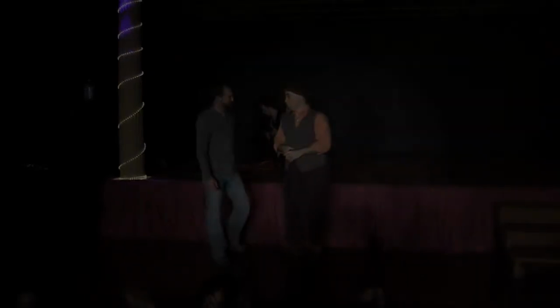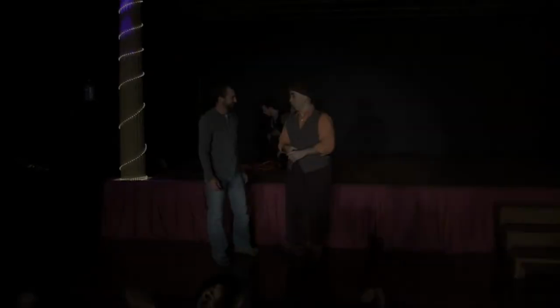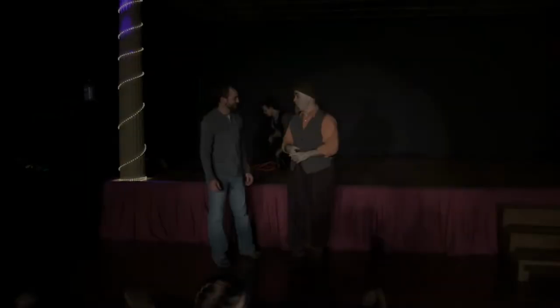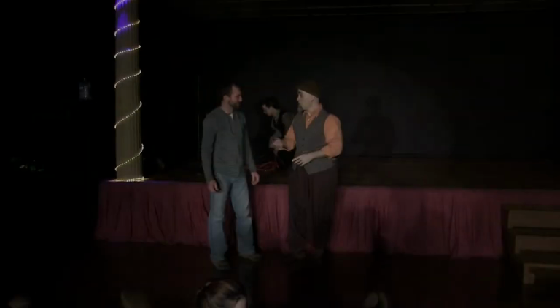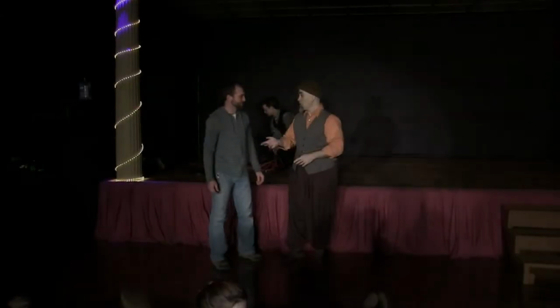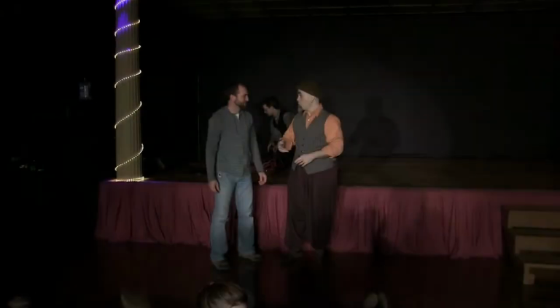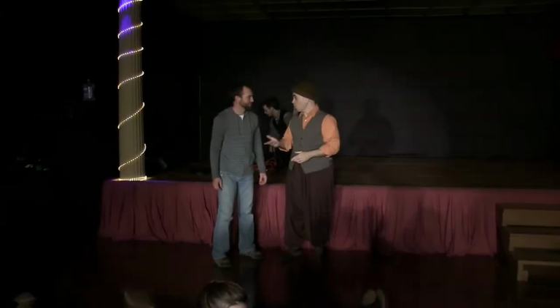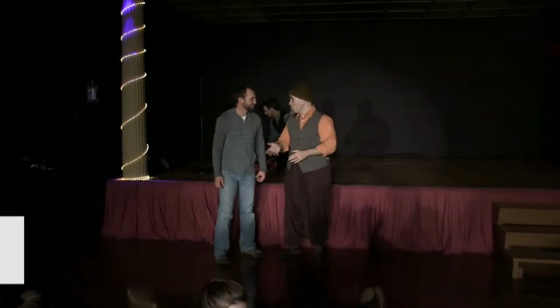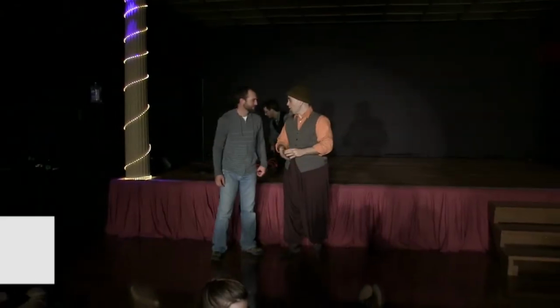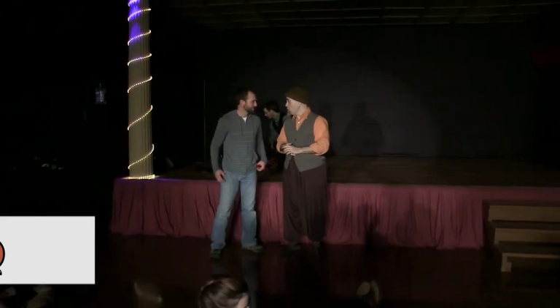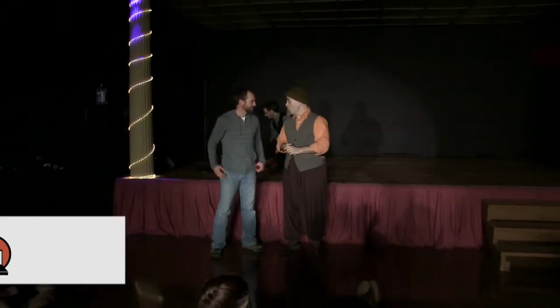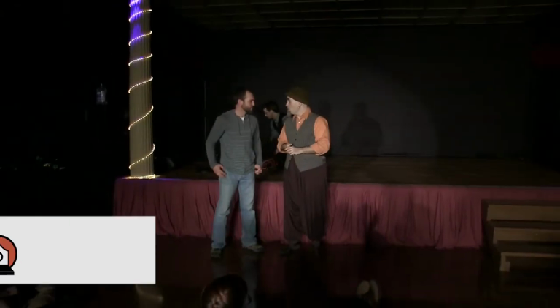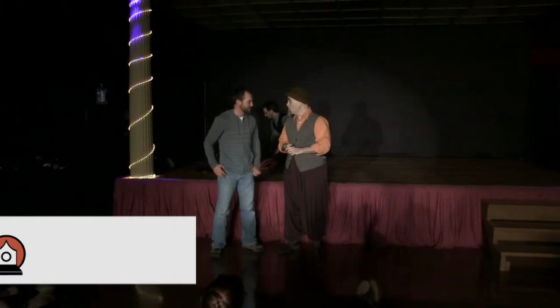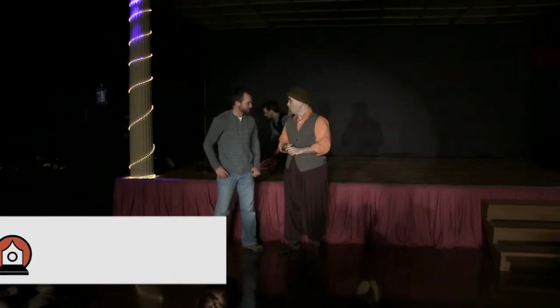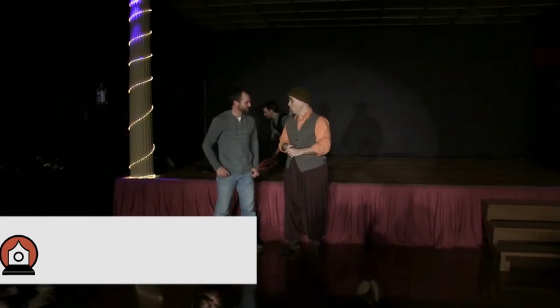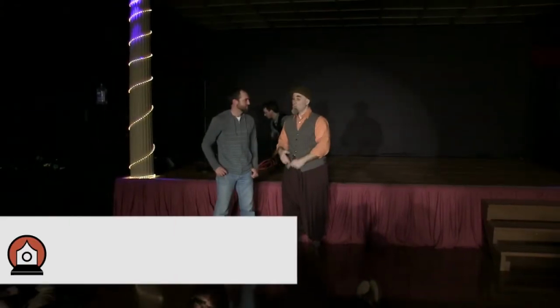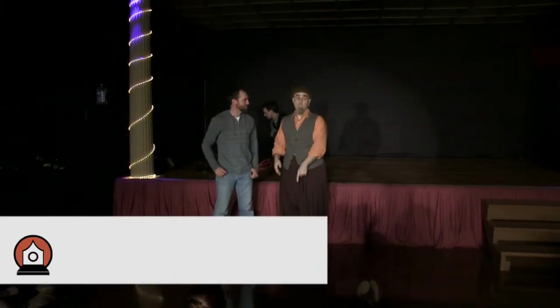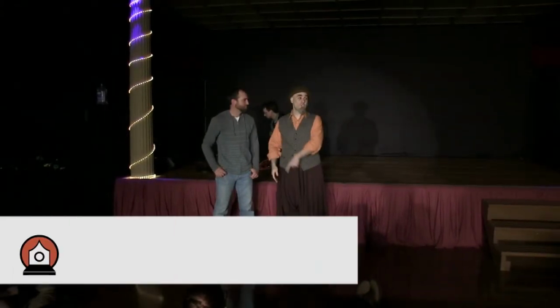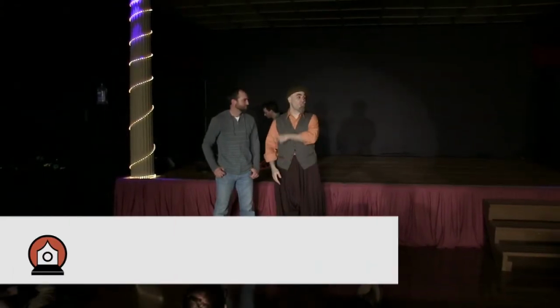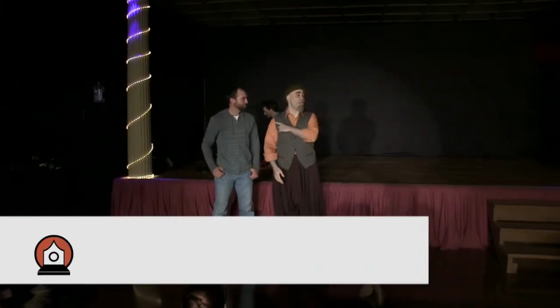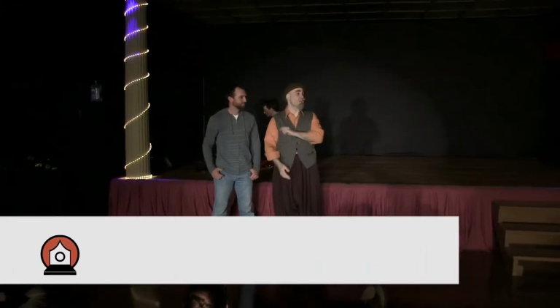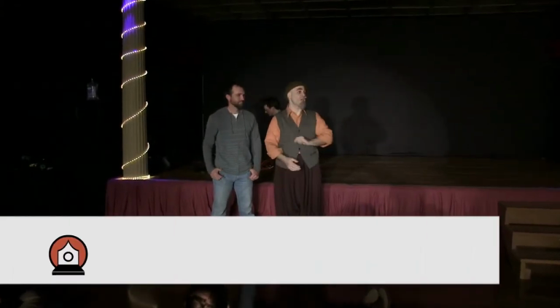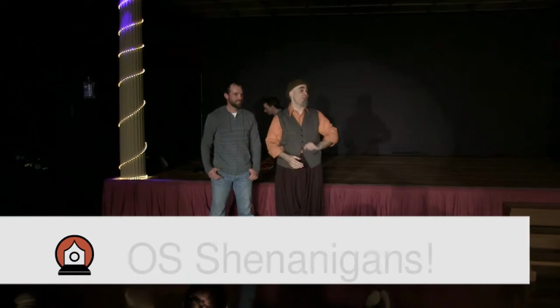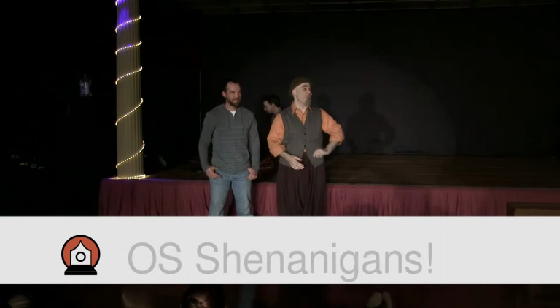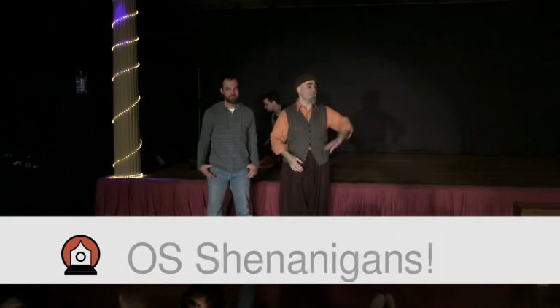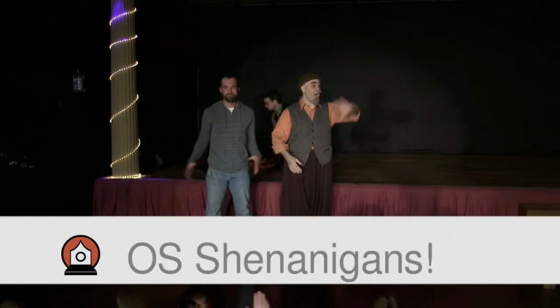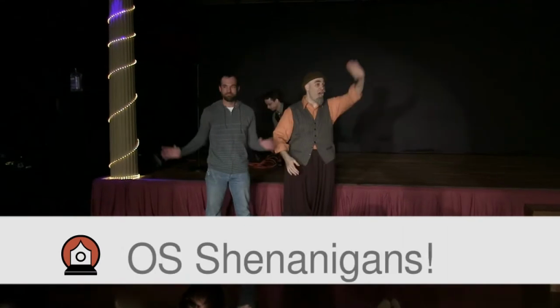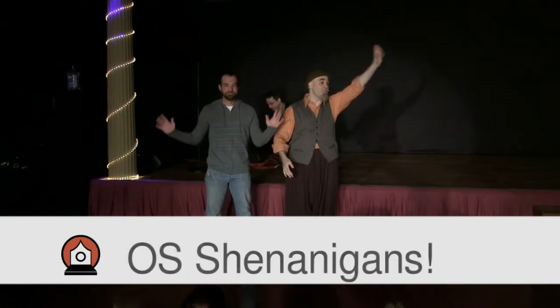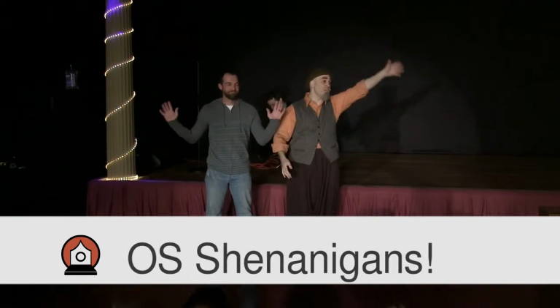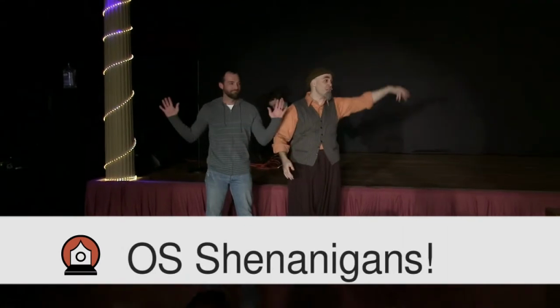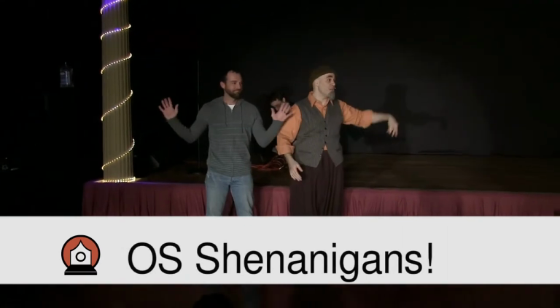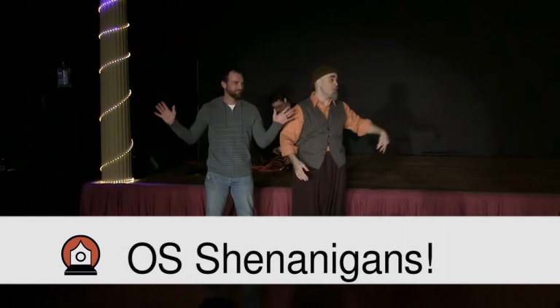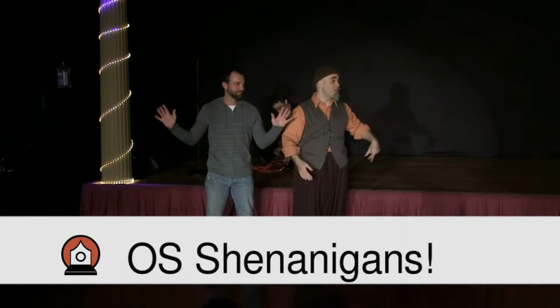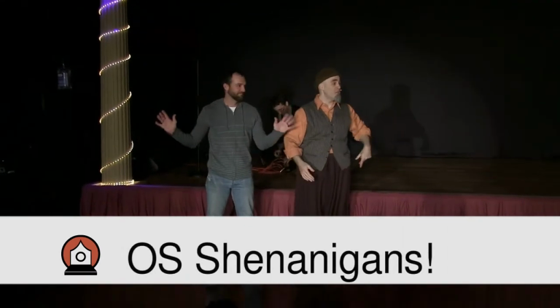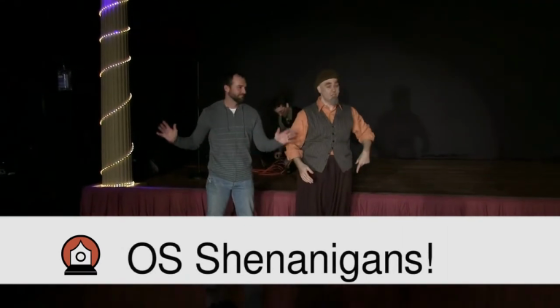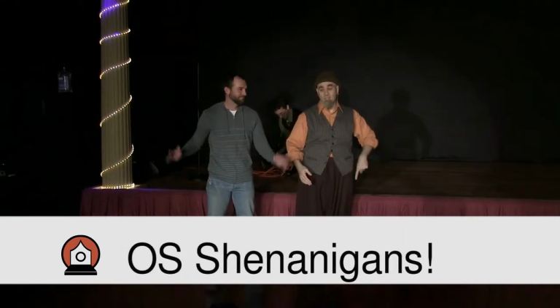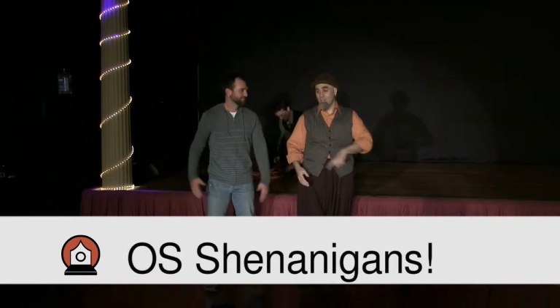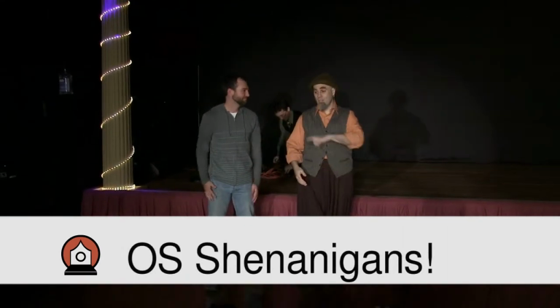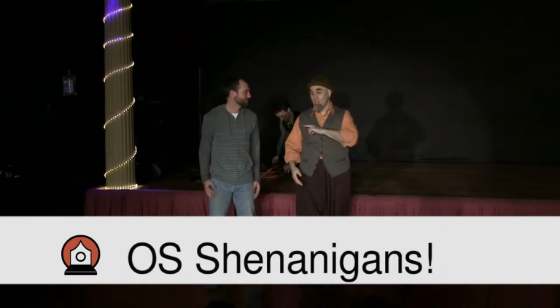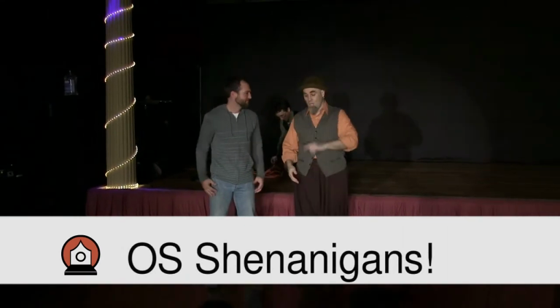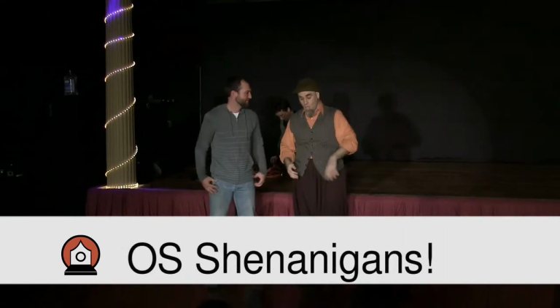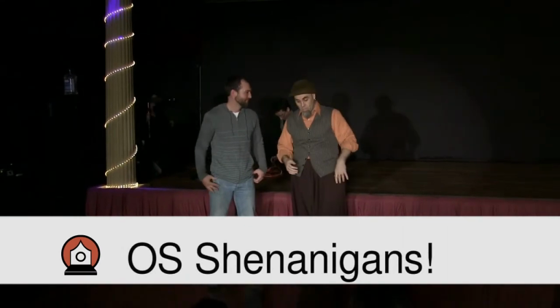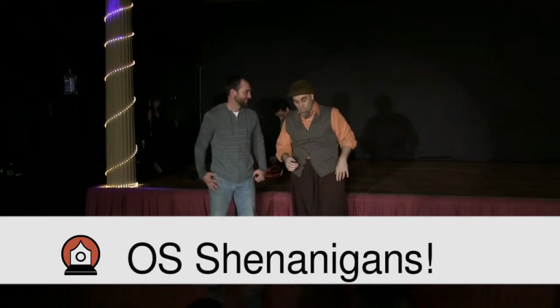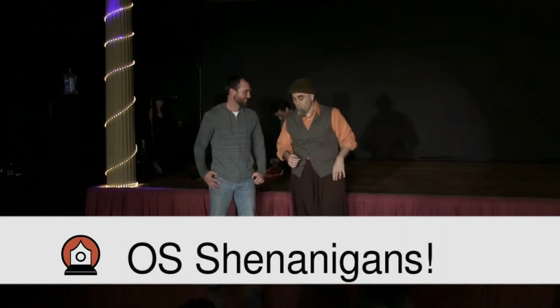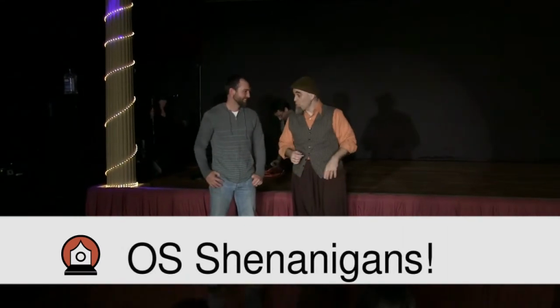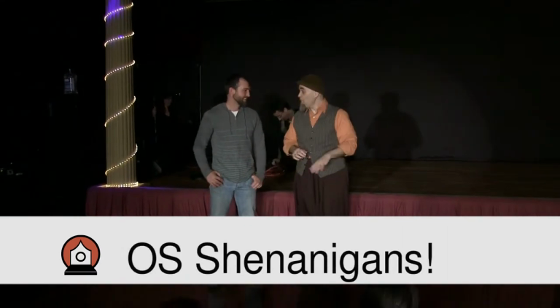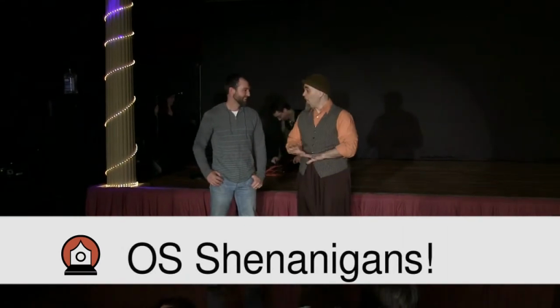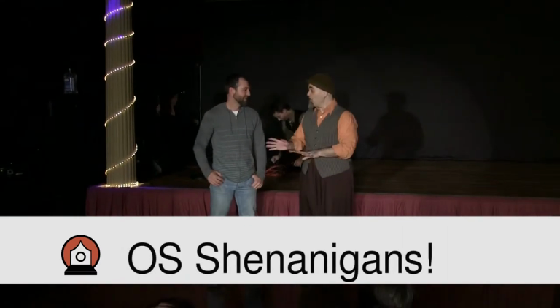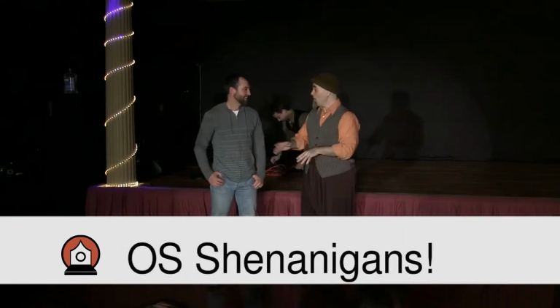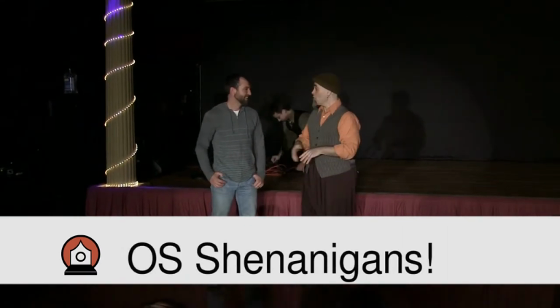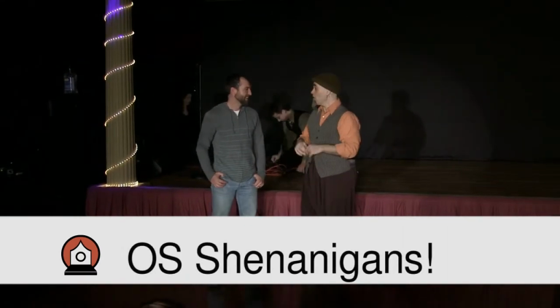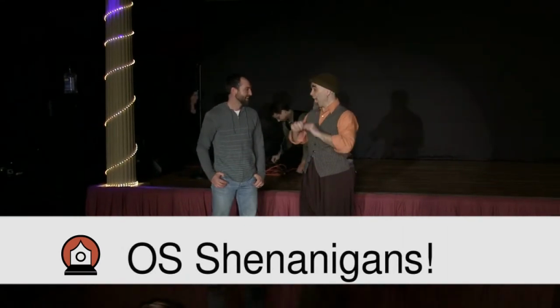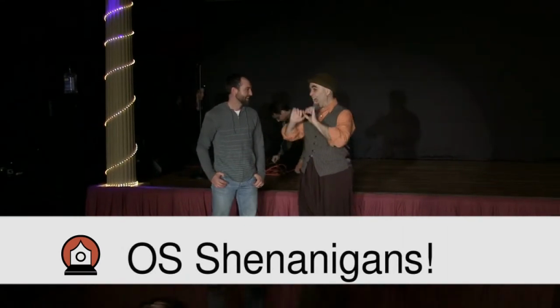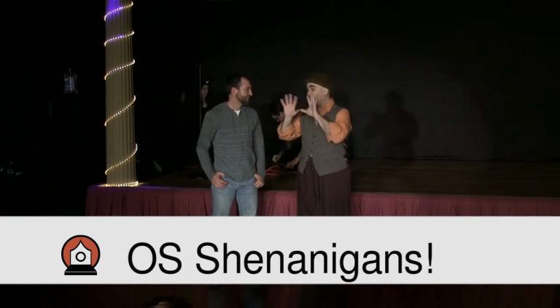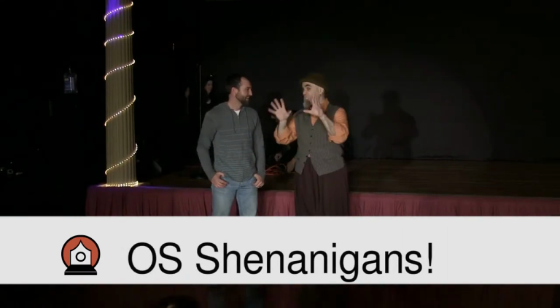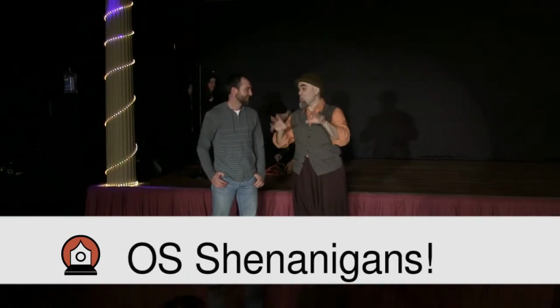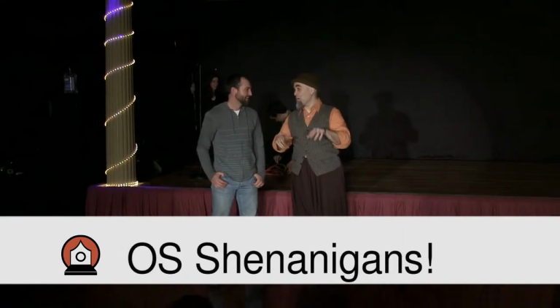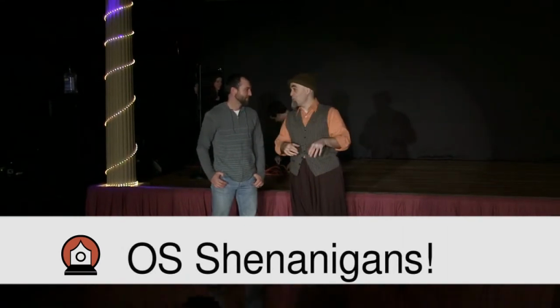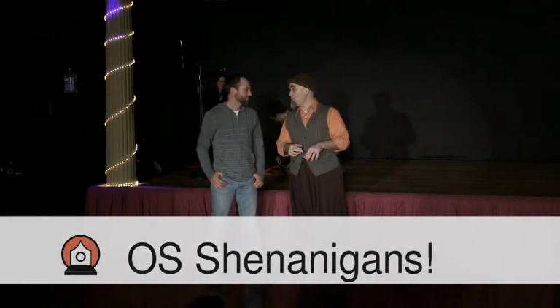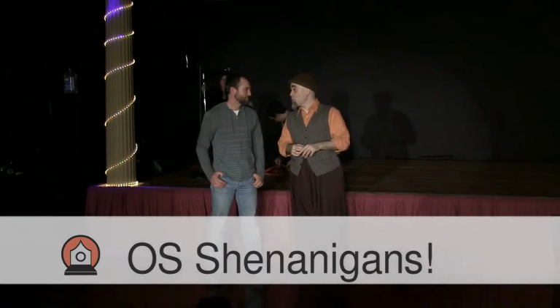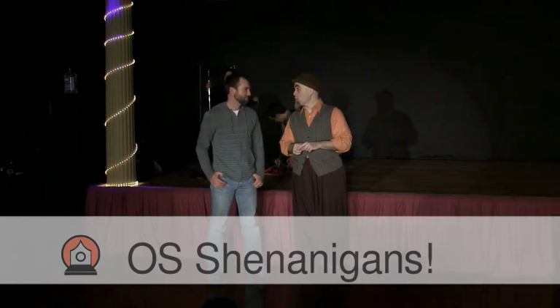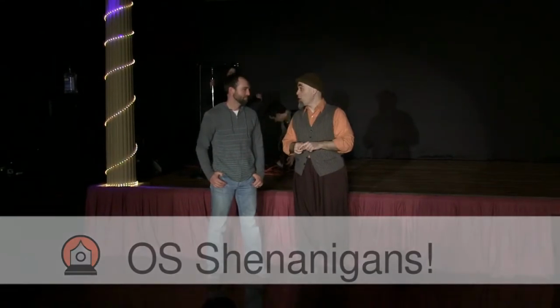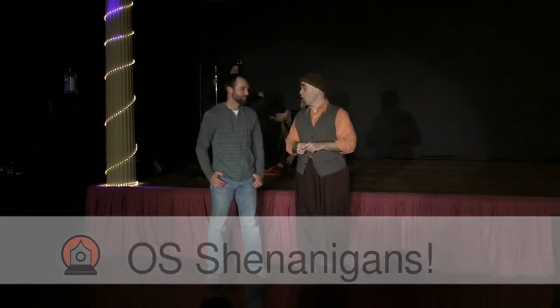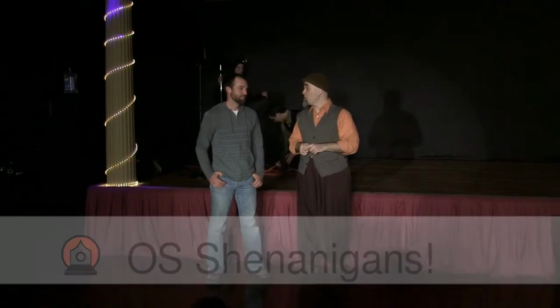Have you ever done — what's your name? Jason. This is Jason, everyone. Say hi, Jason. Have you ever done a hat trick before in your life?